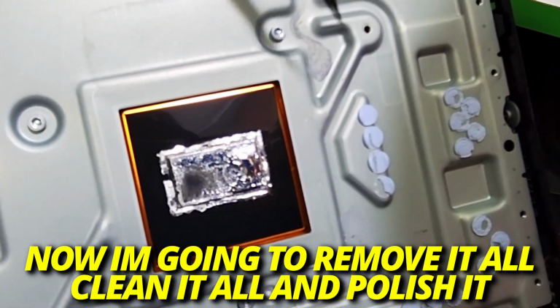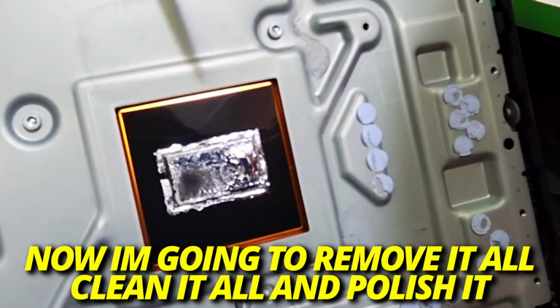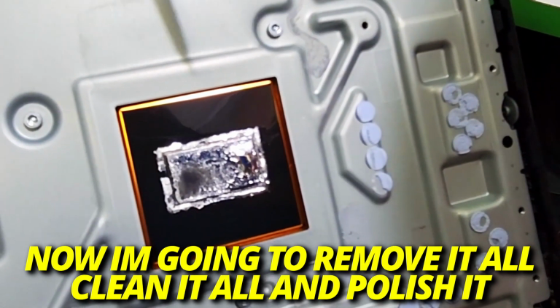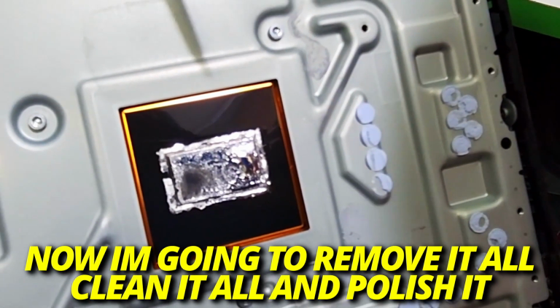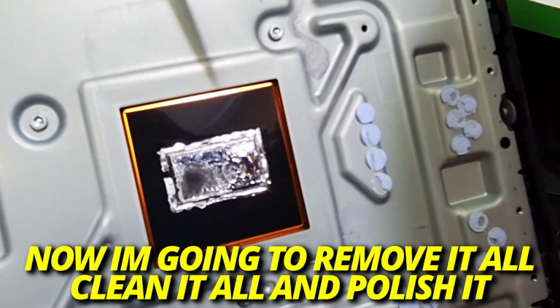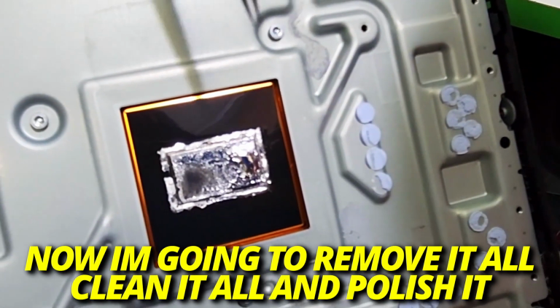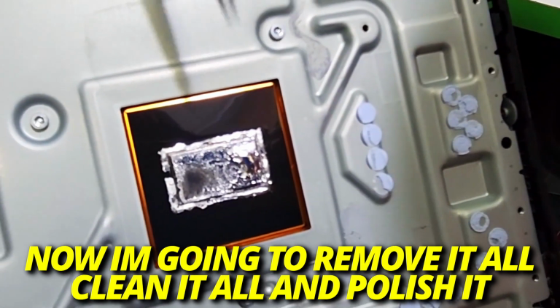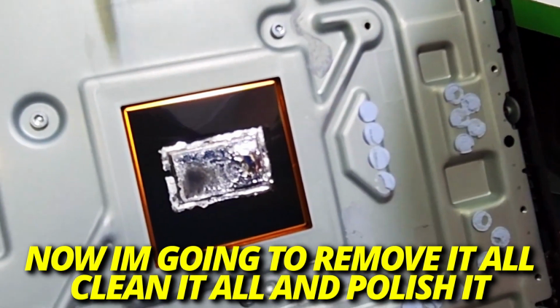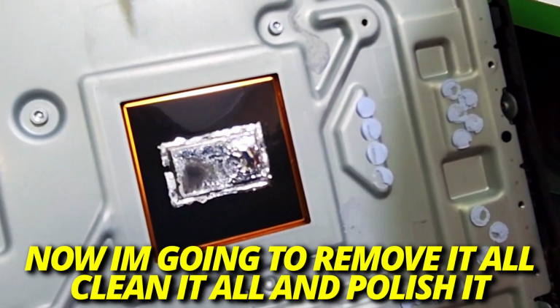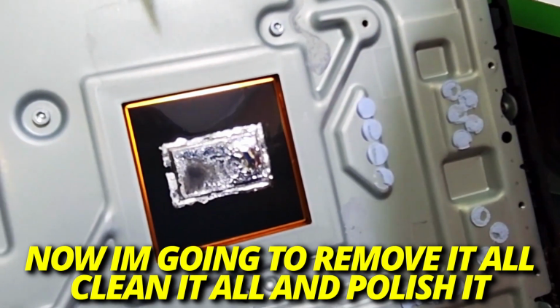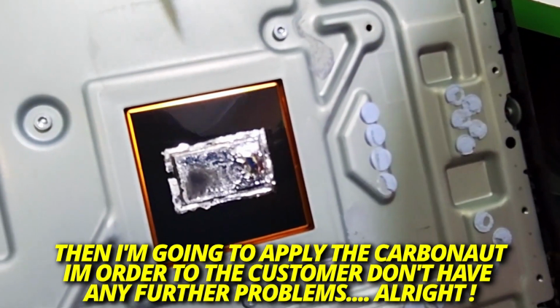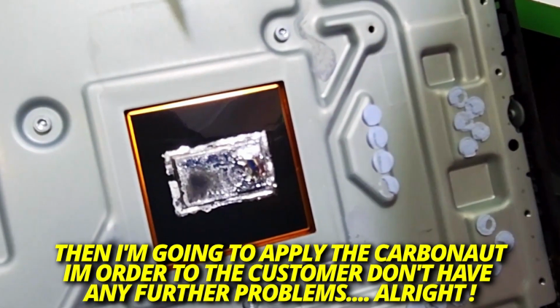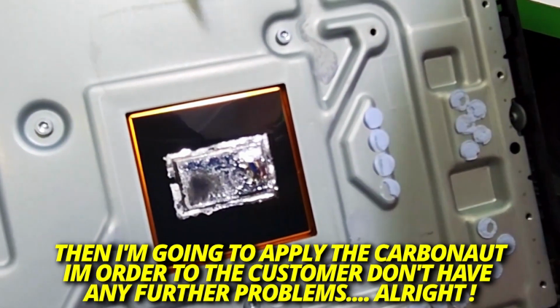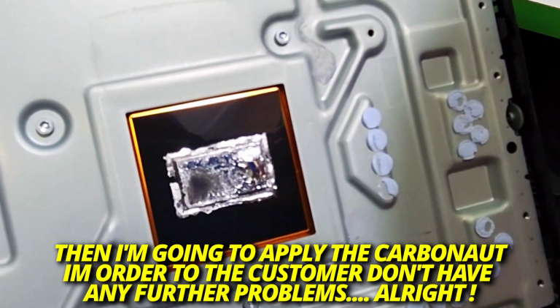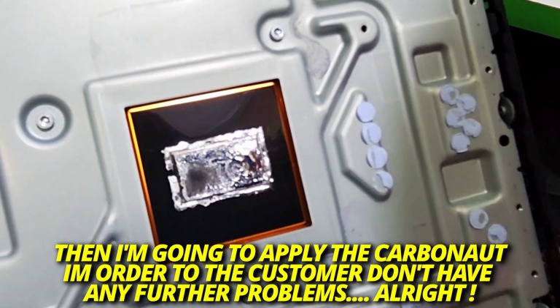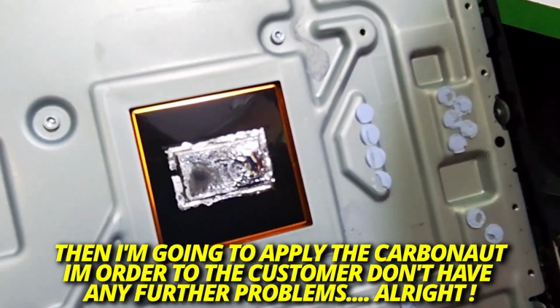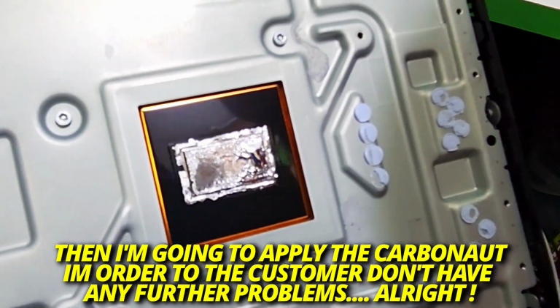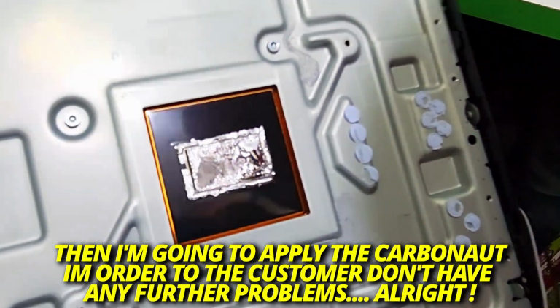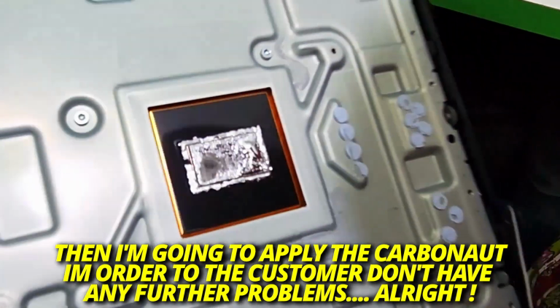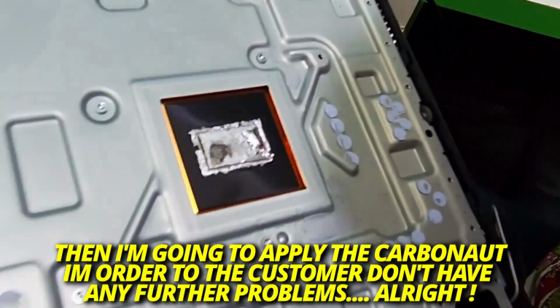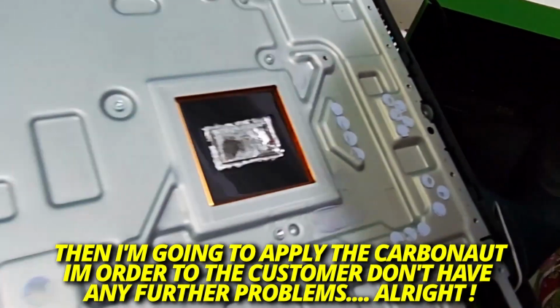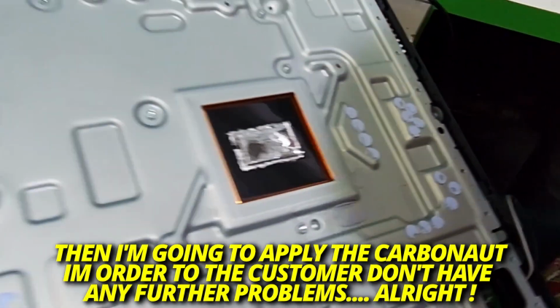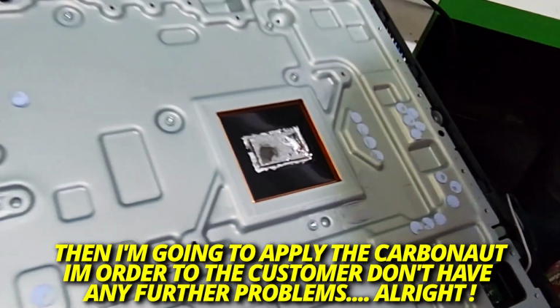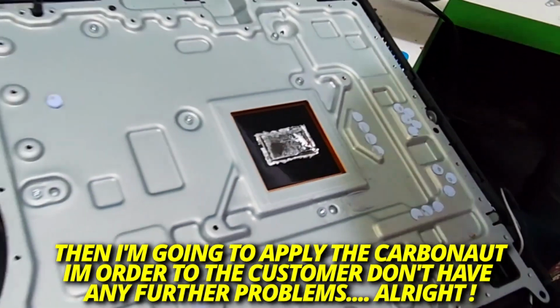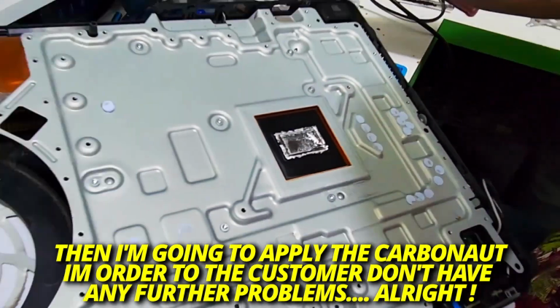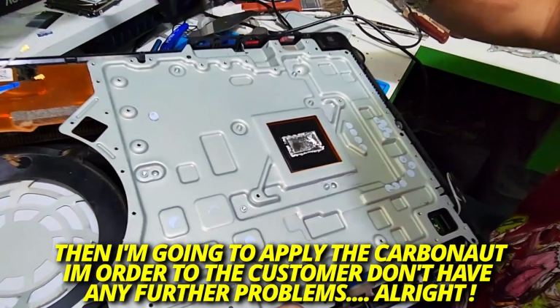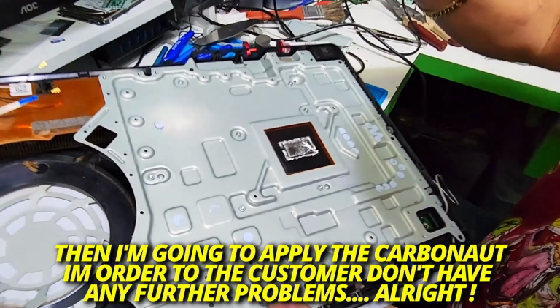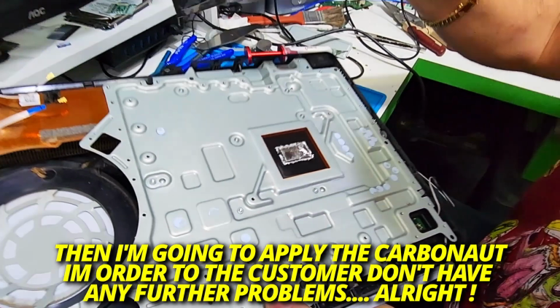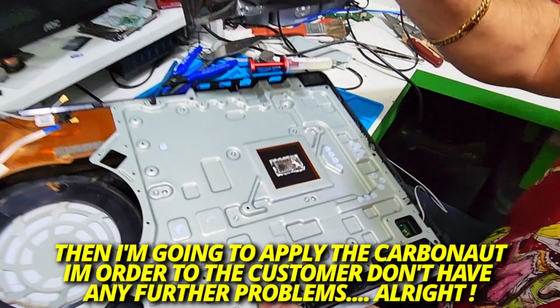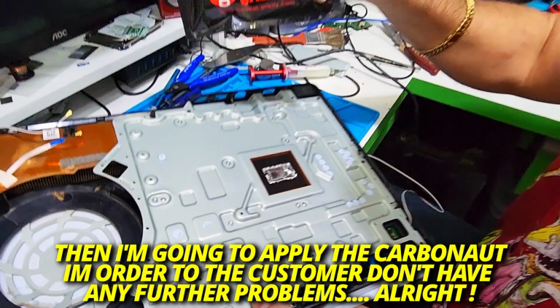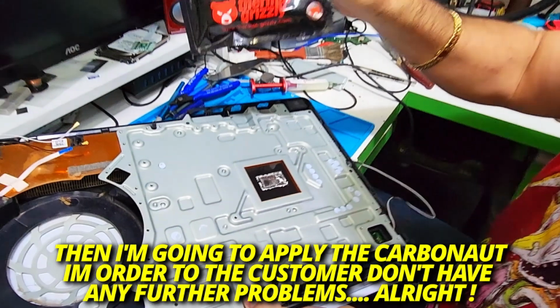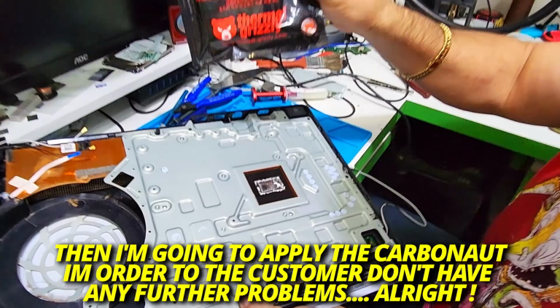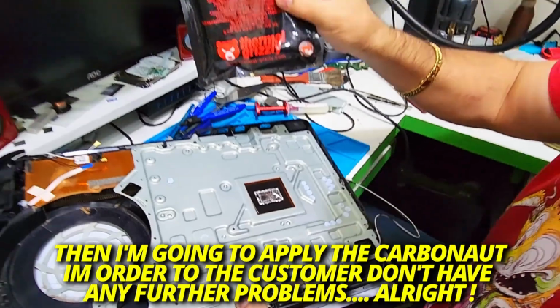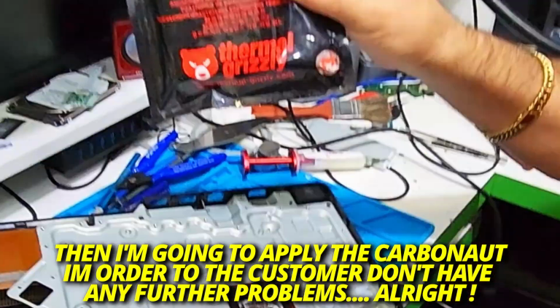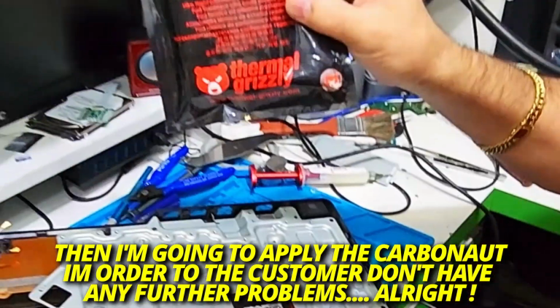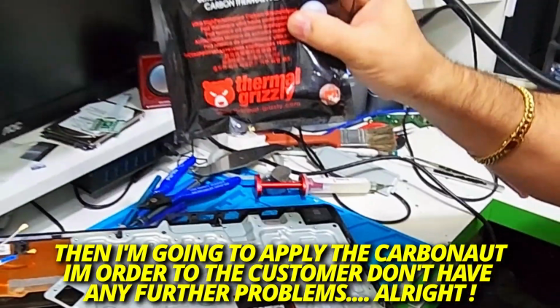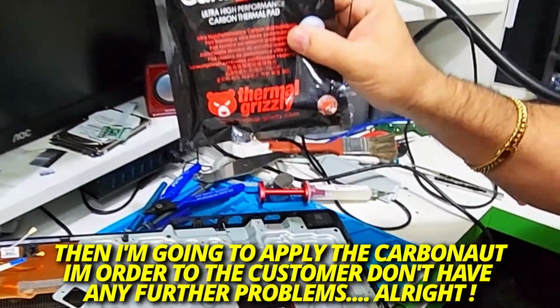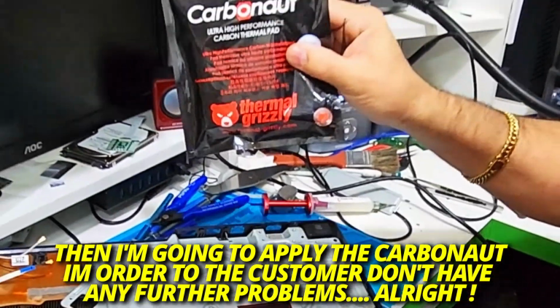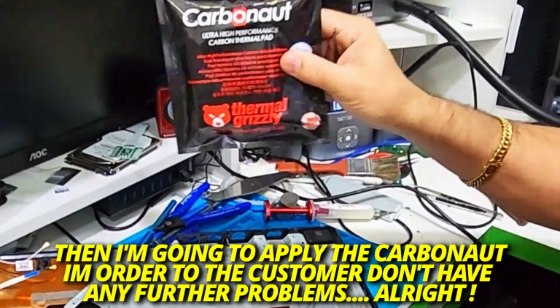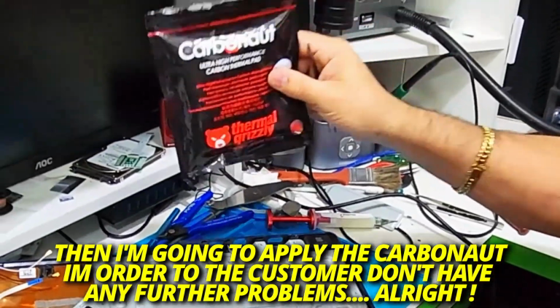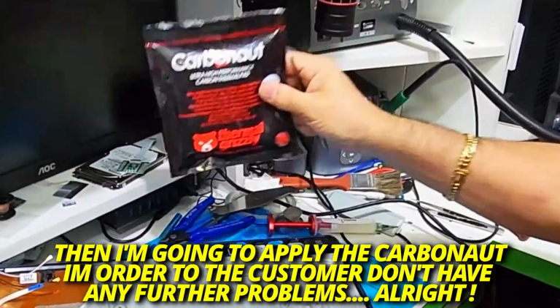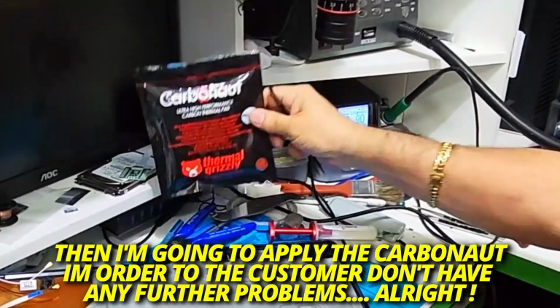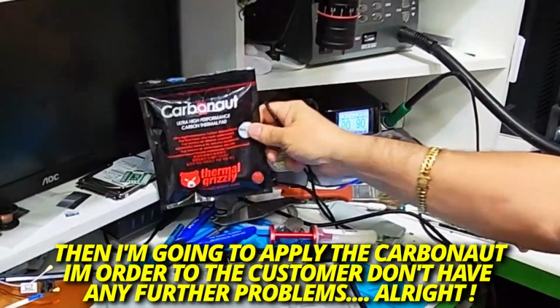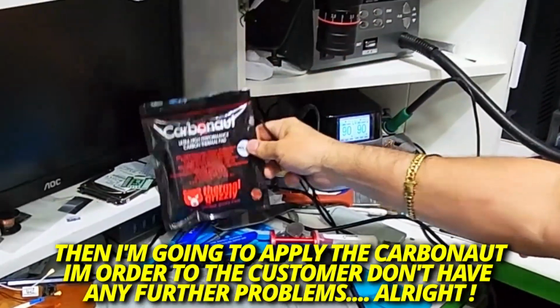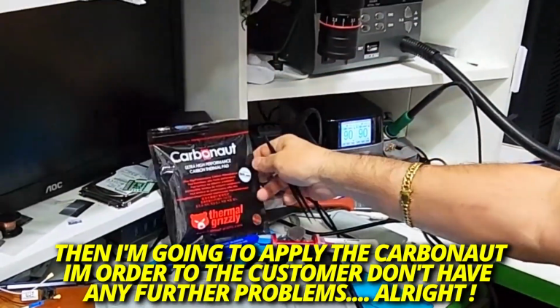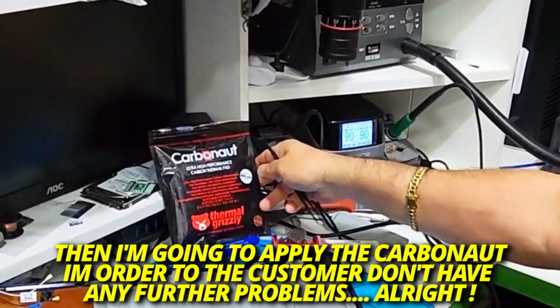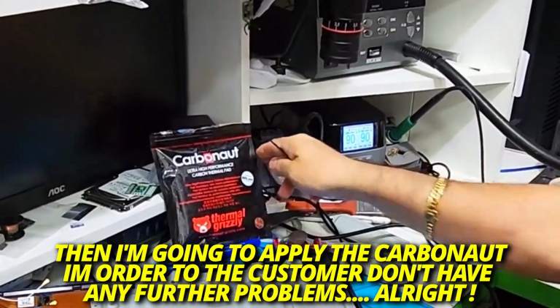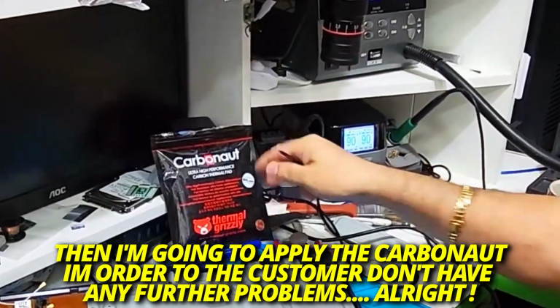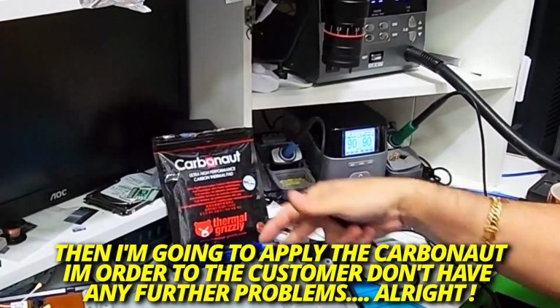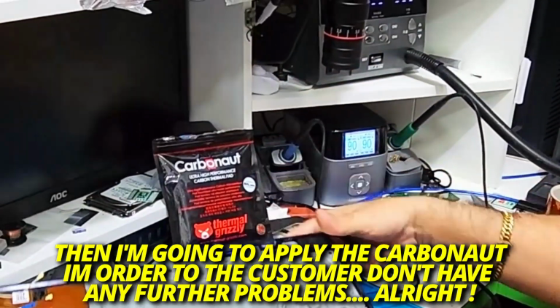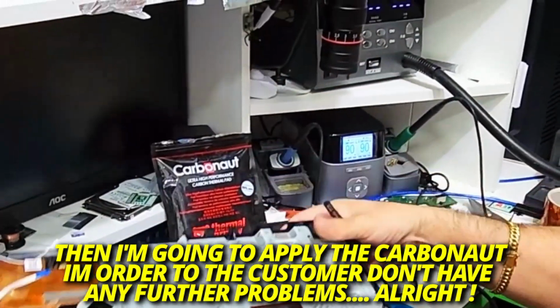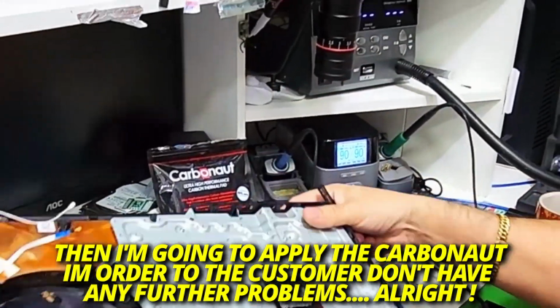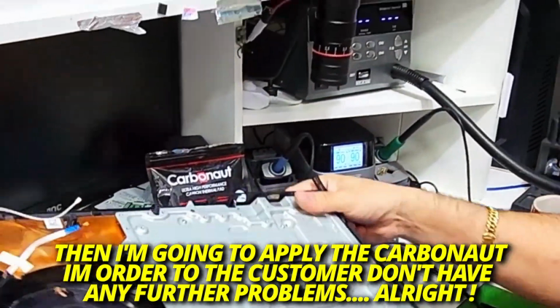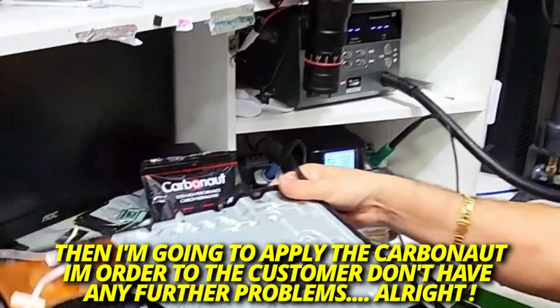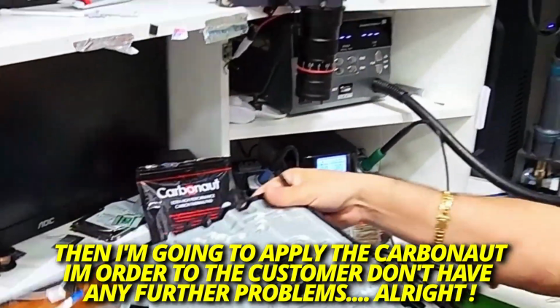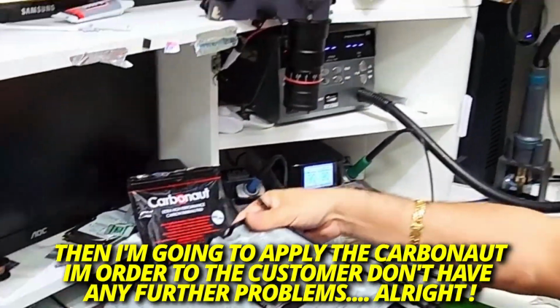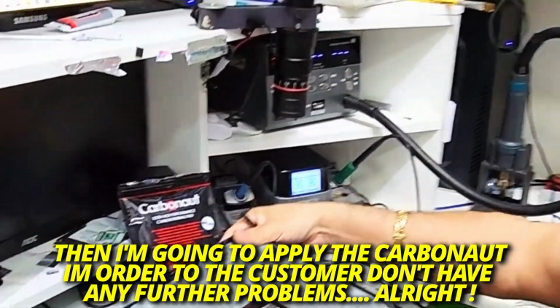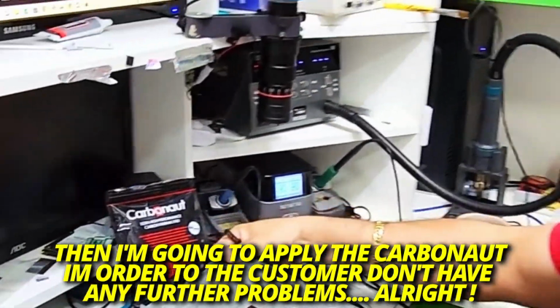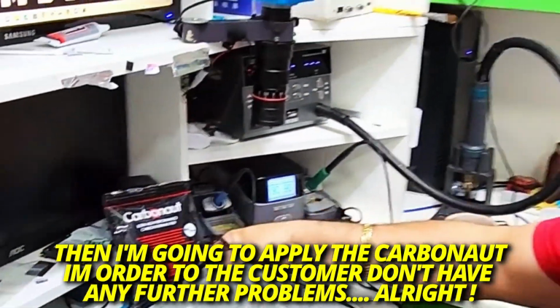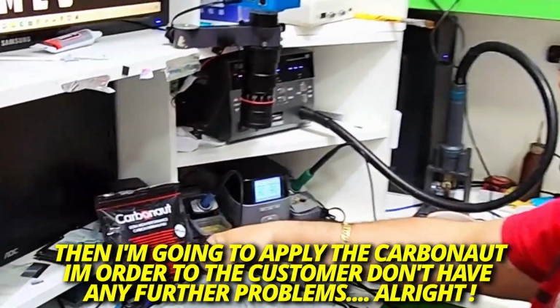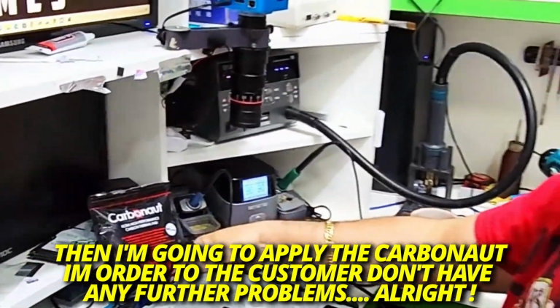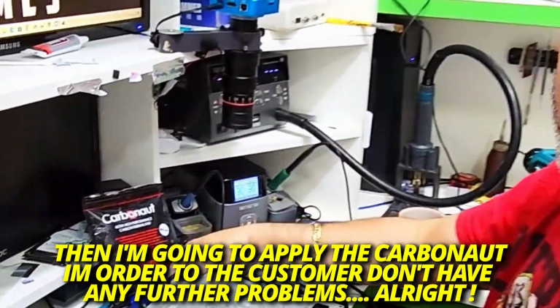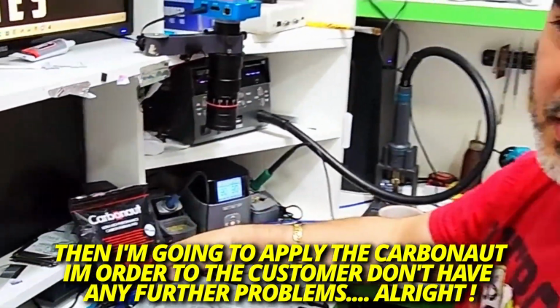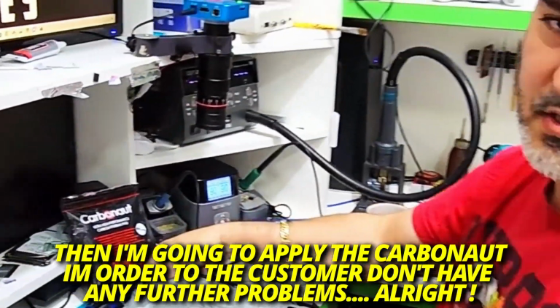Then I'm going to apply carbonate on this device here, so that the client doesn't have any problem with oxidation.